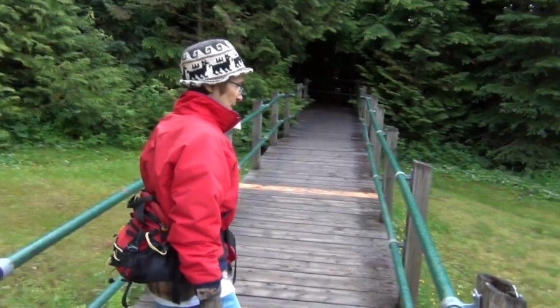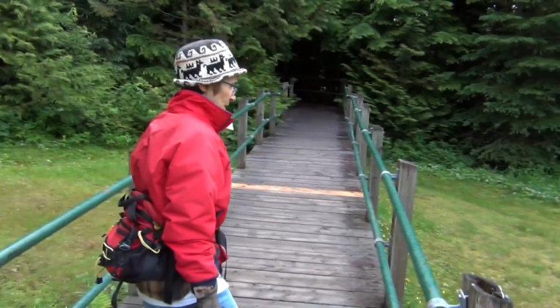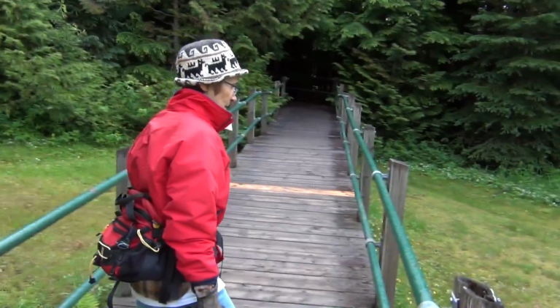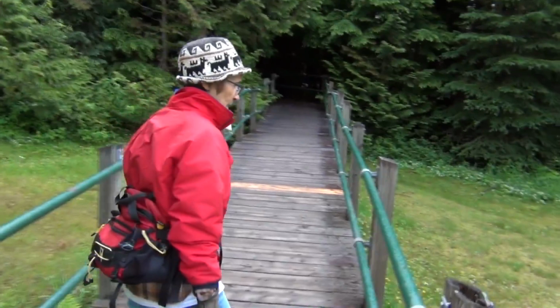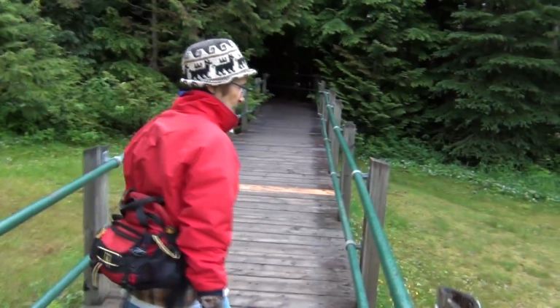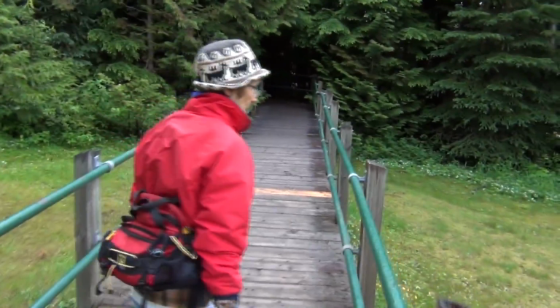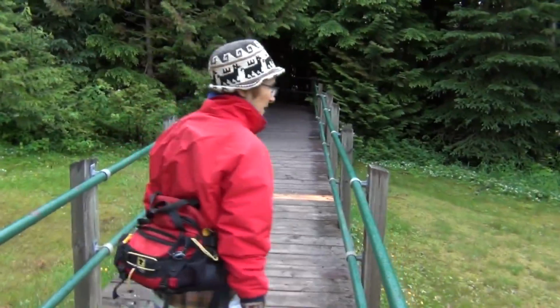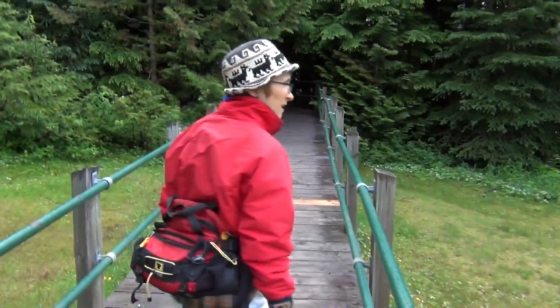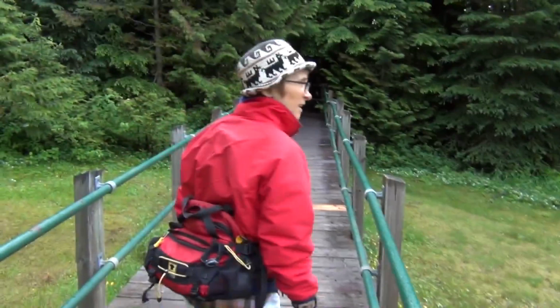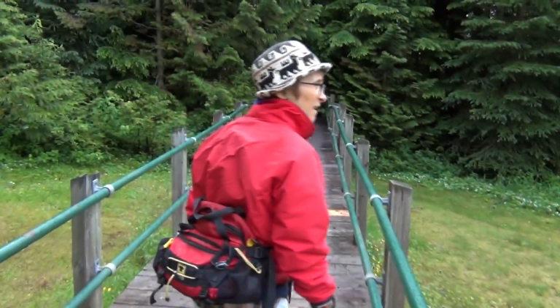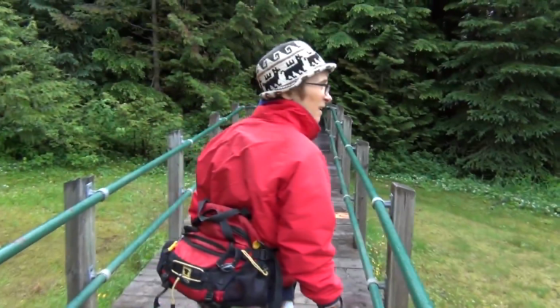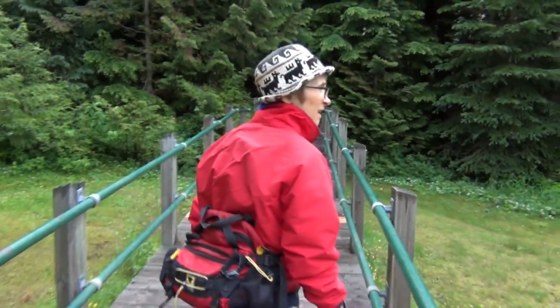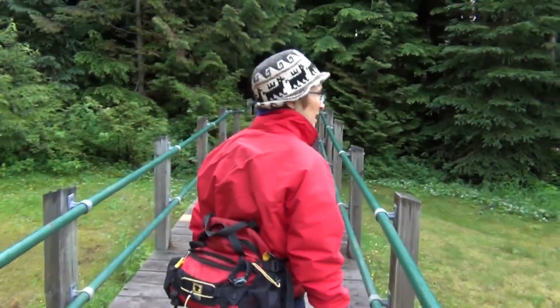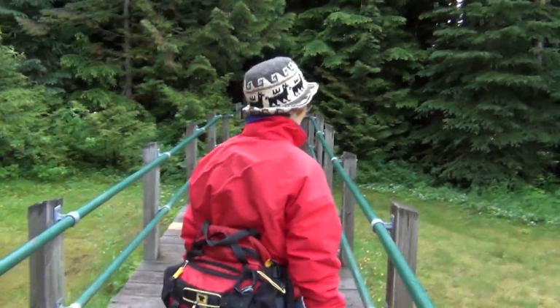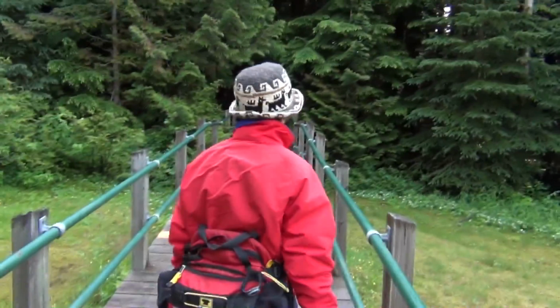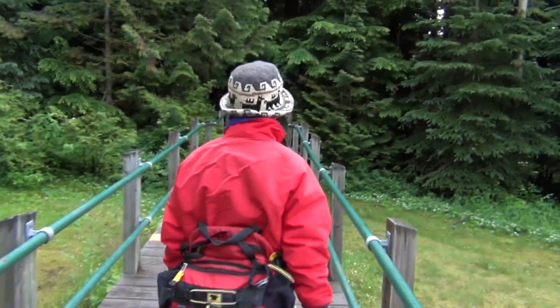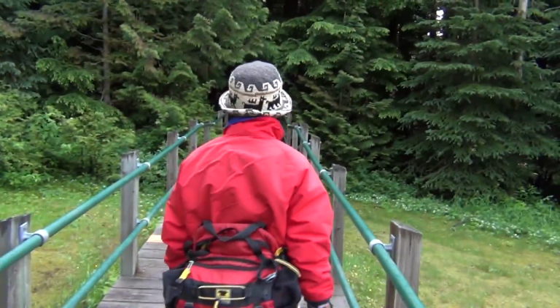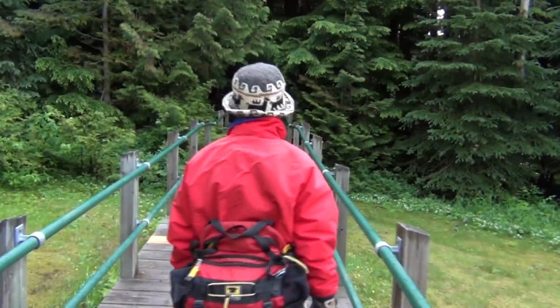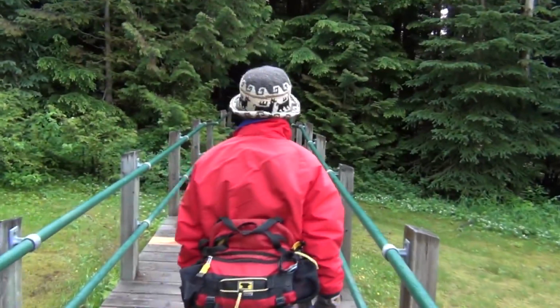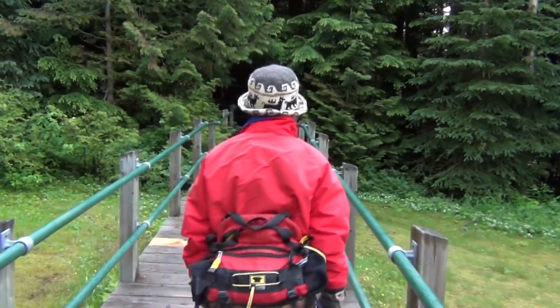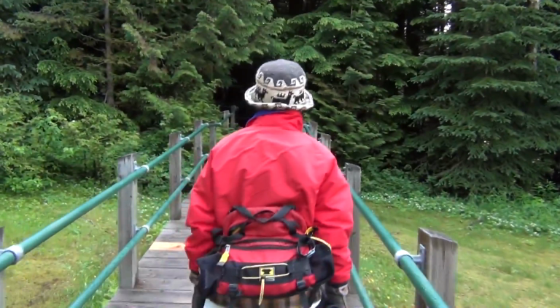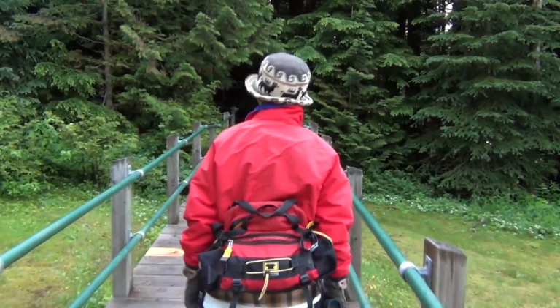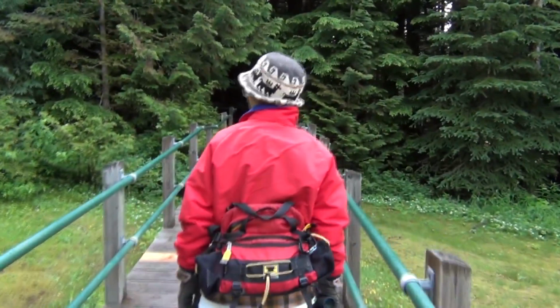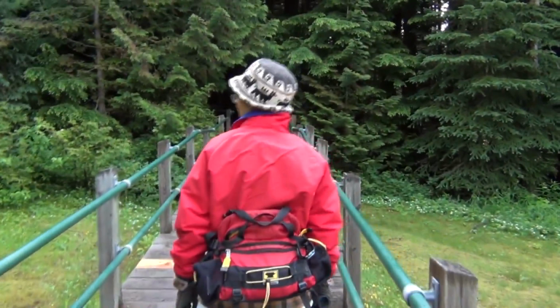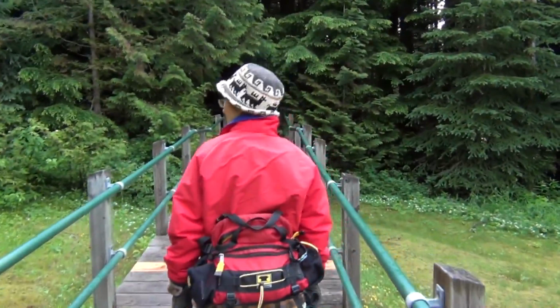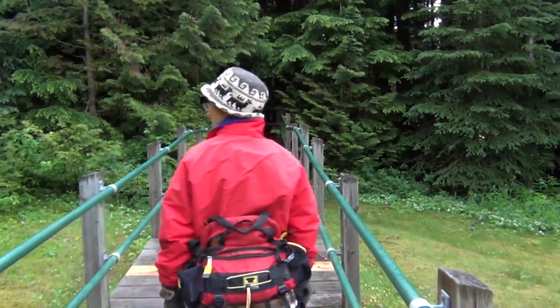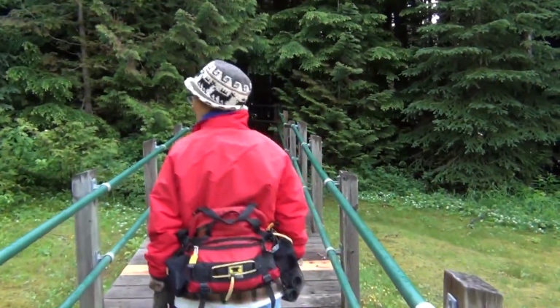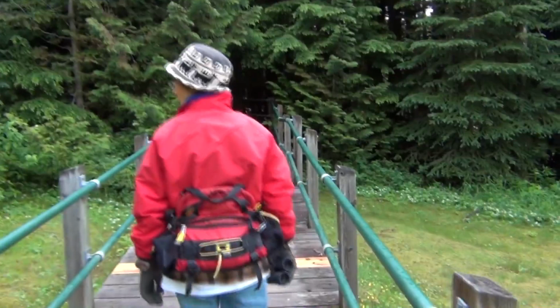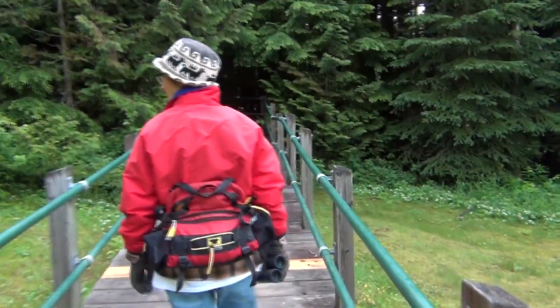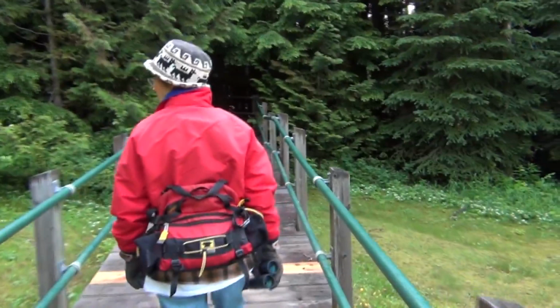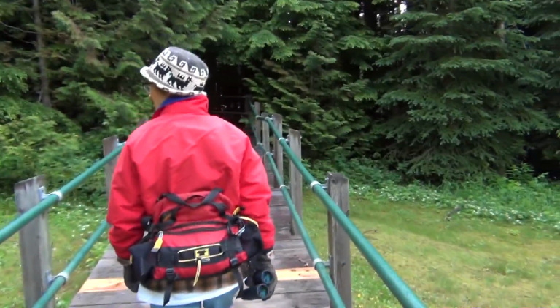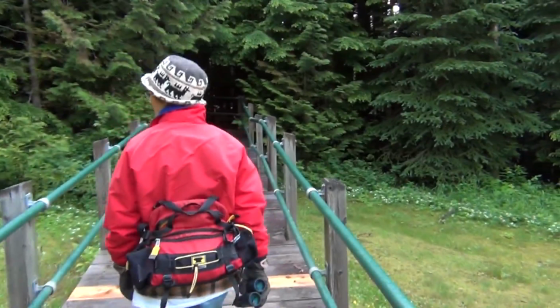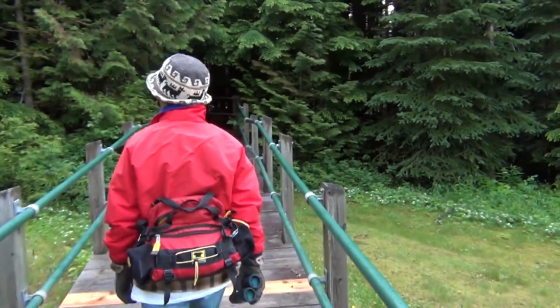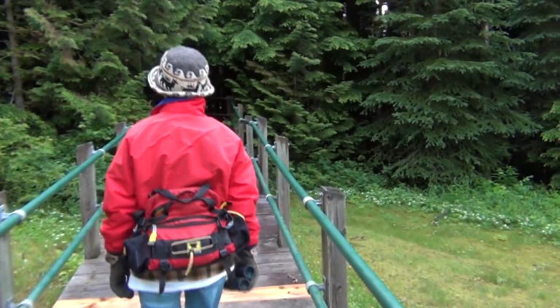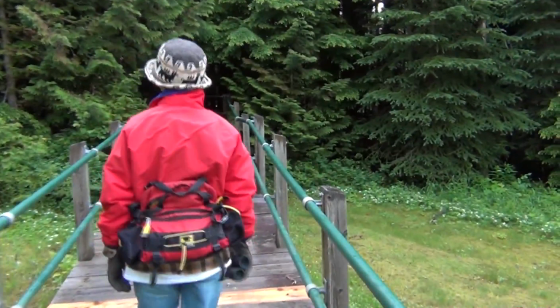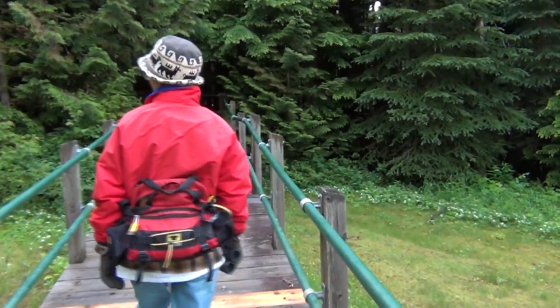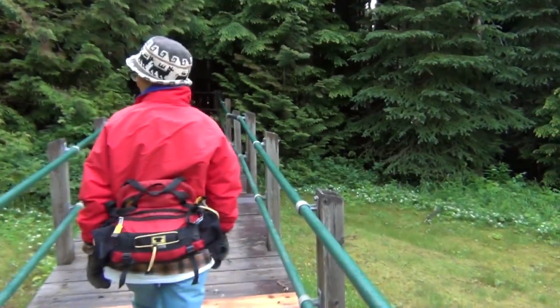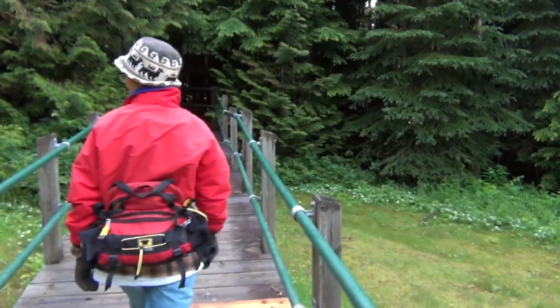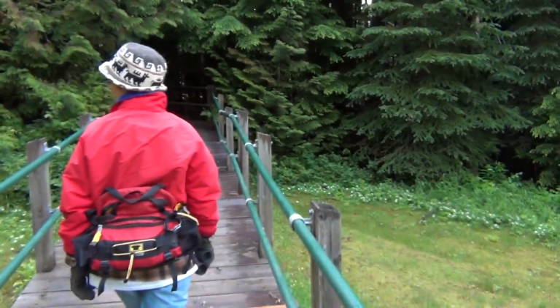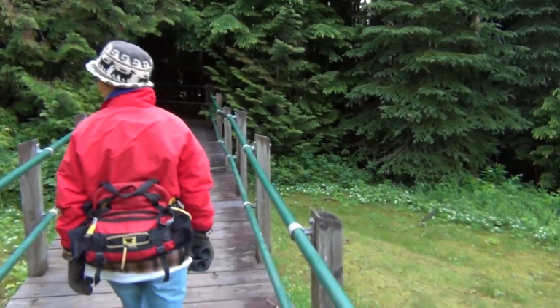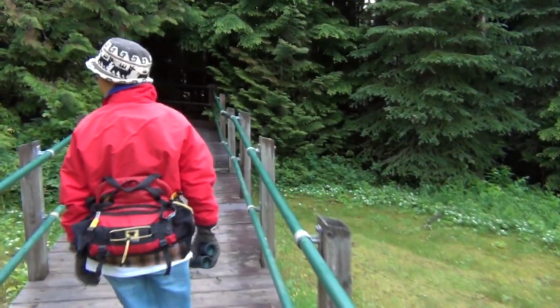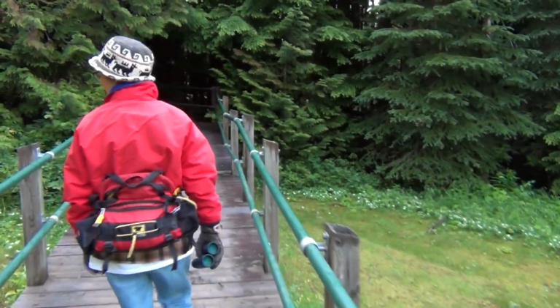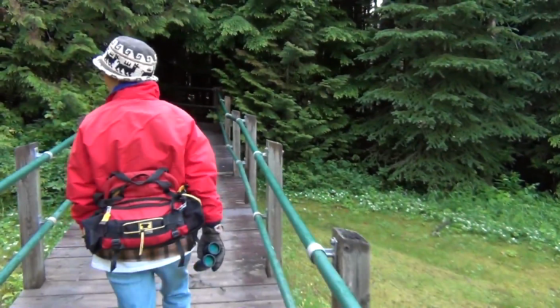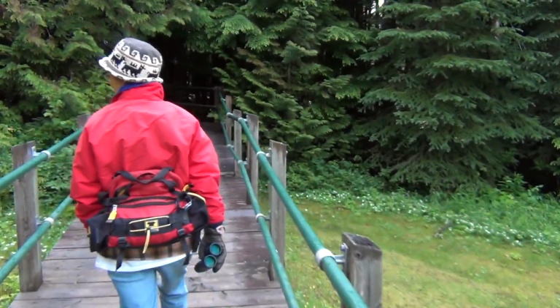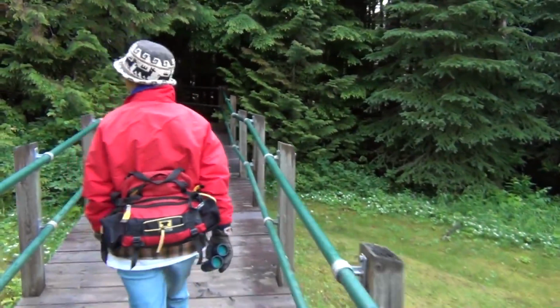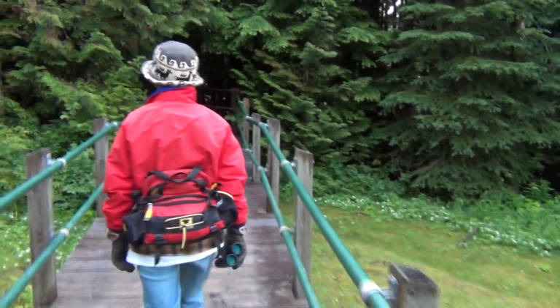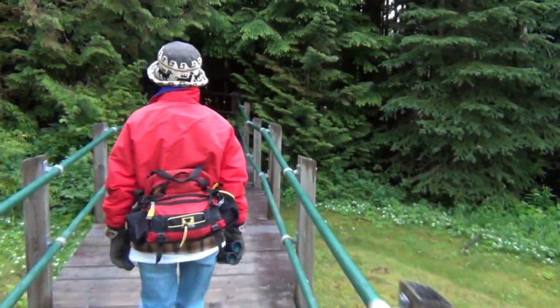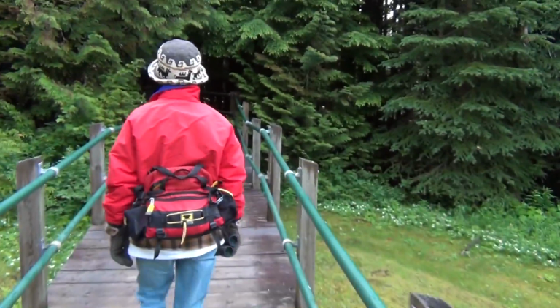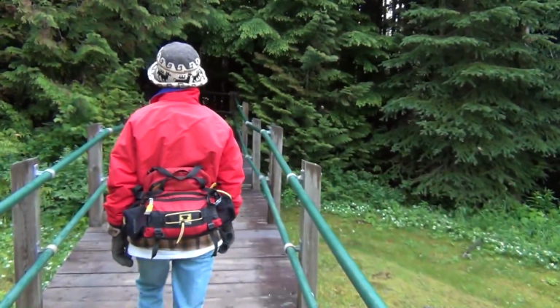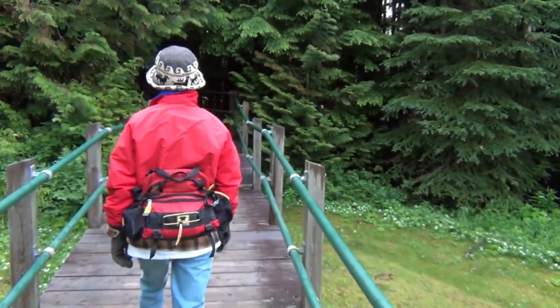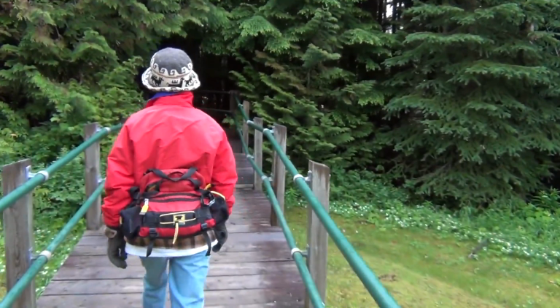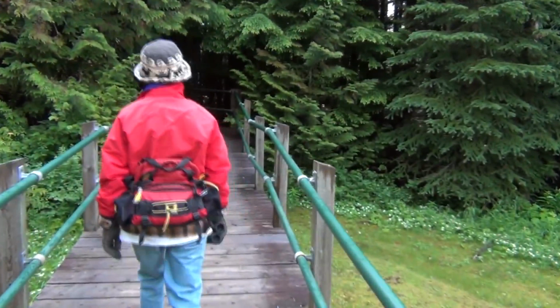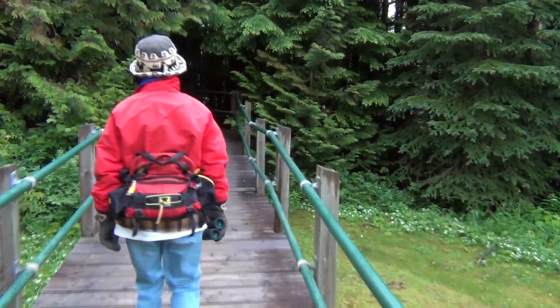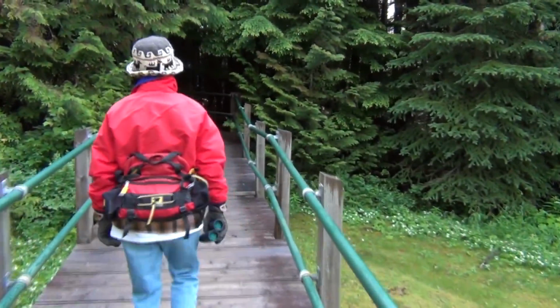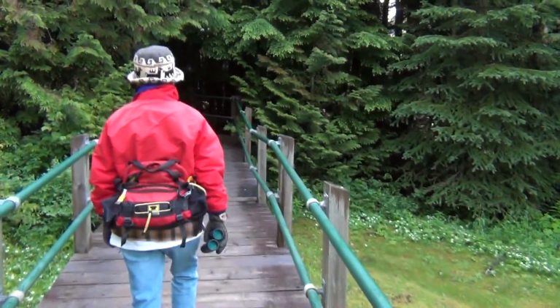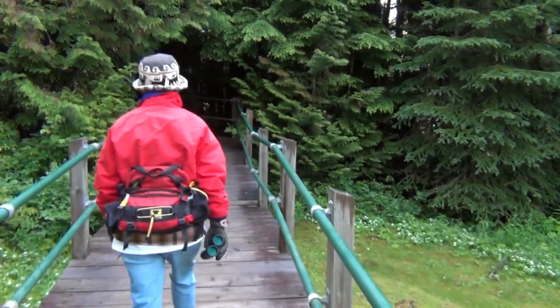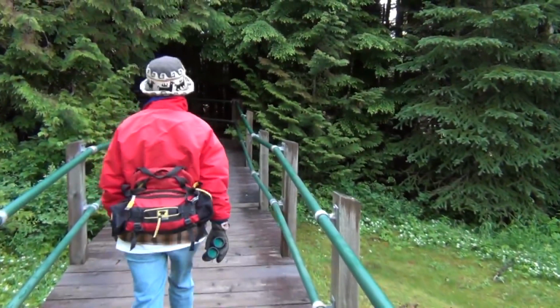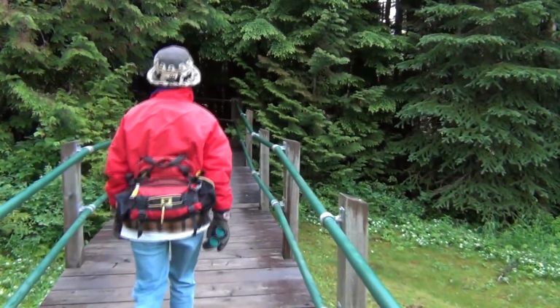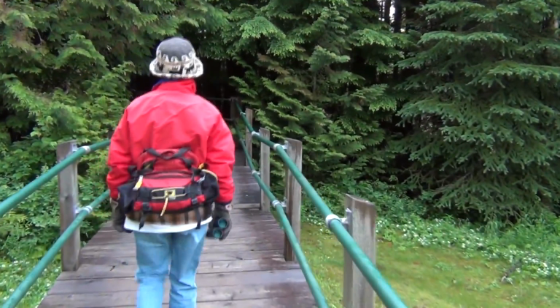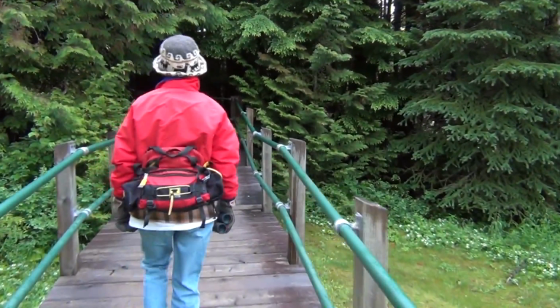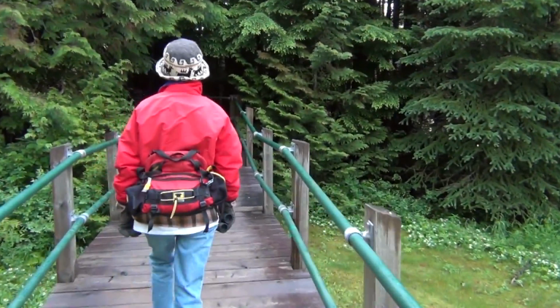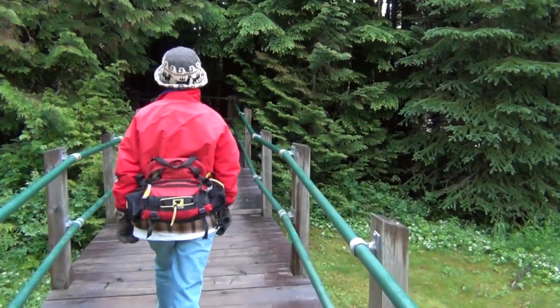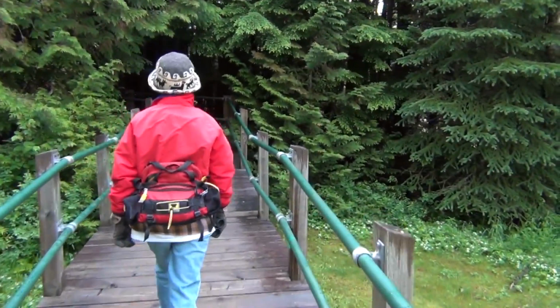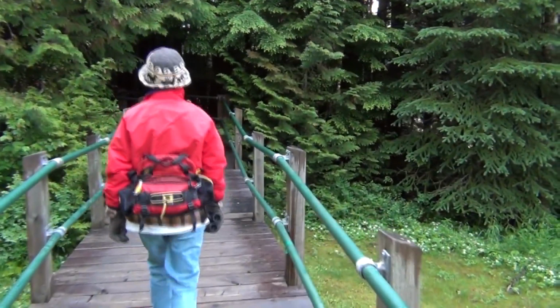Only hemlock cedar rainforest in the world. We're heading in, 400-meter walk.